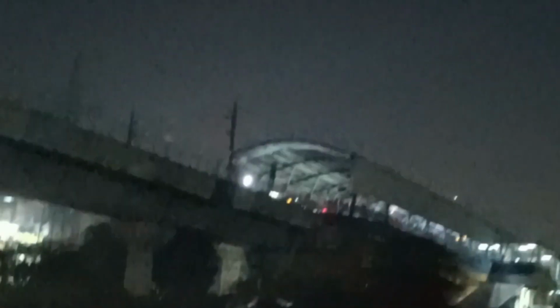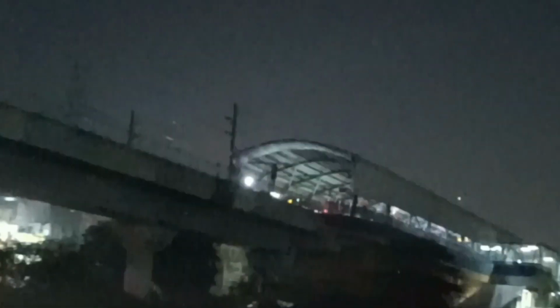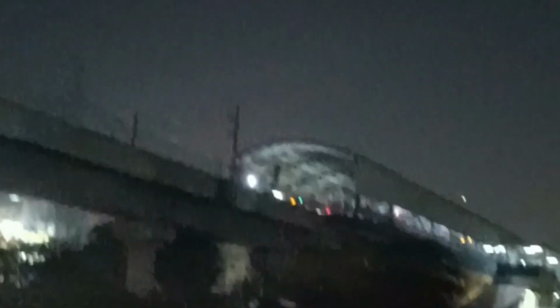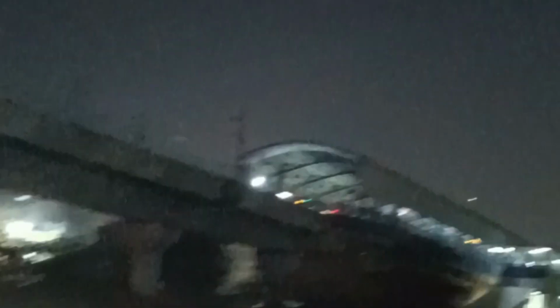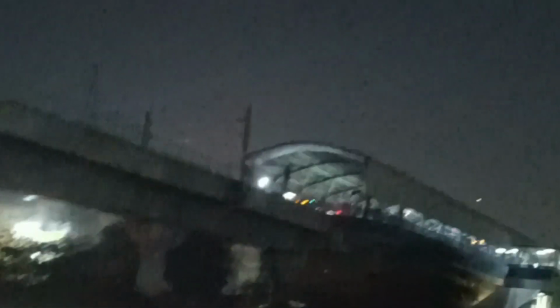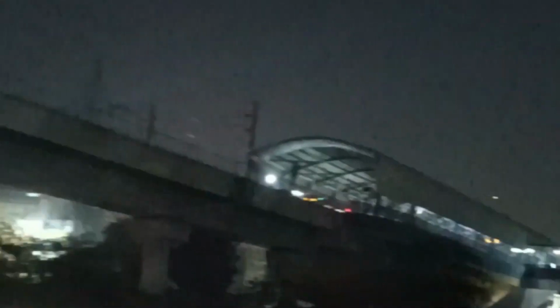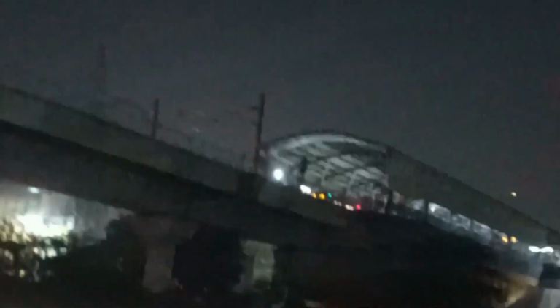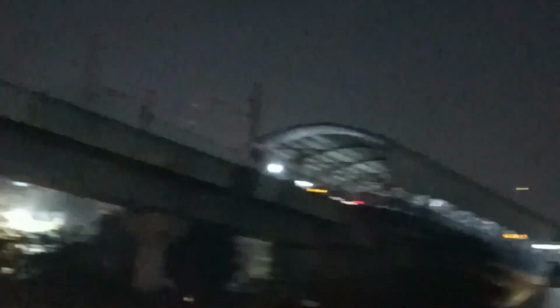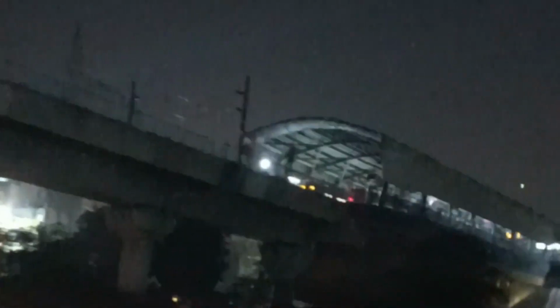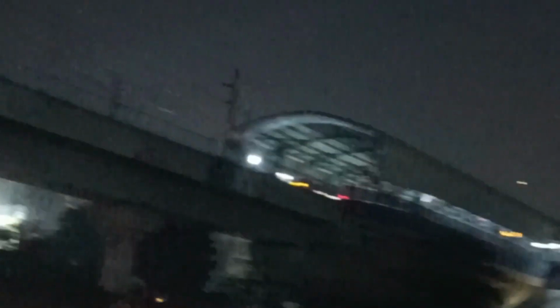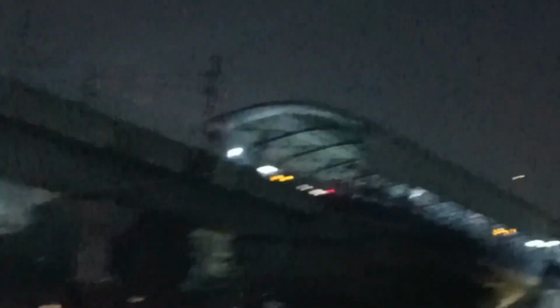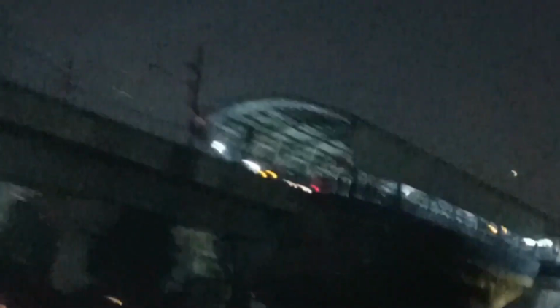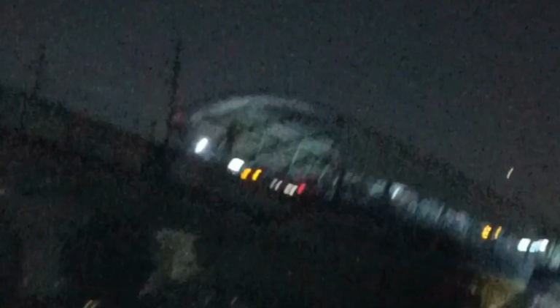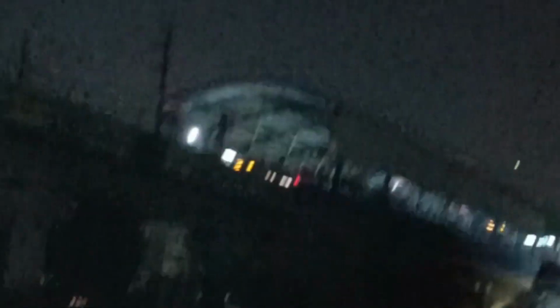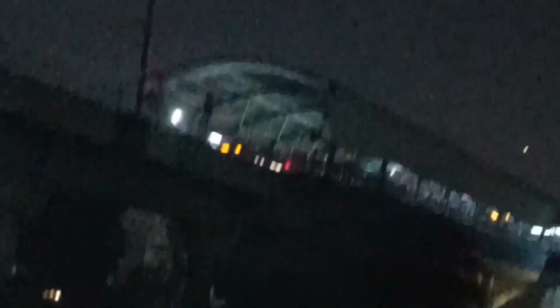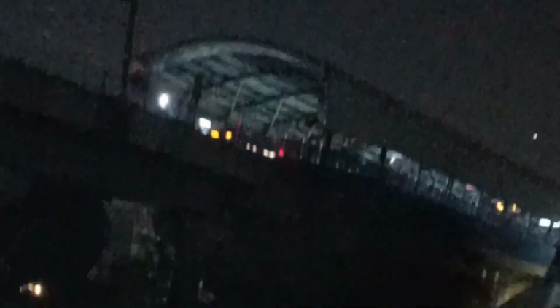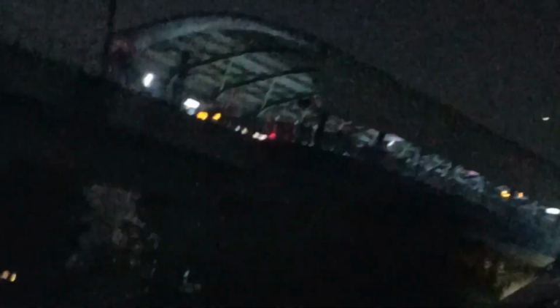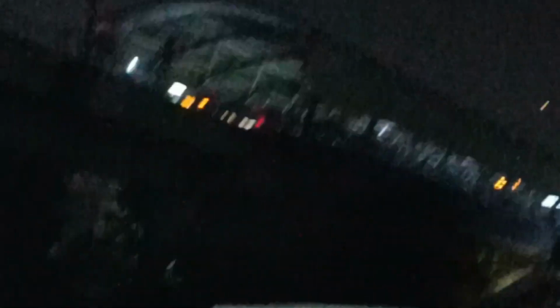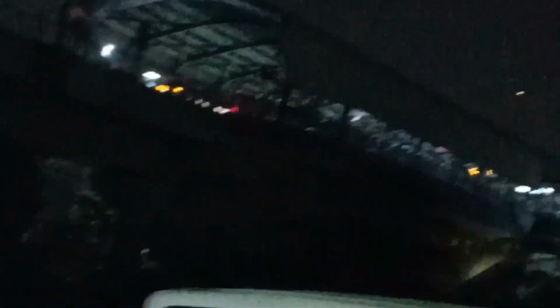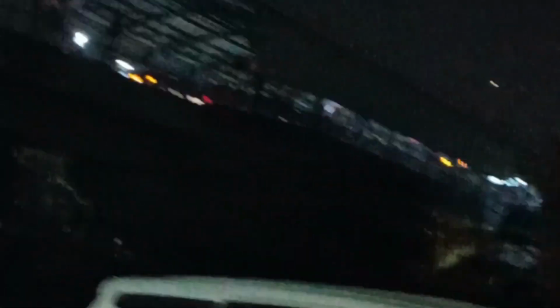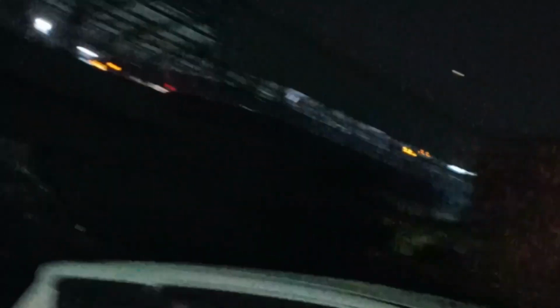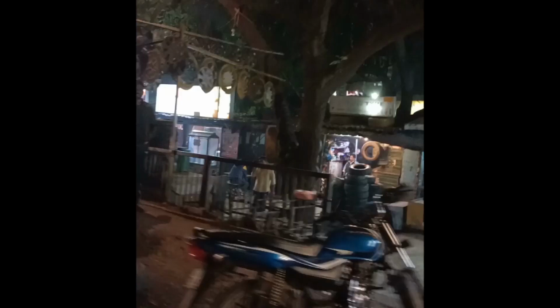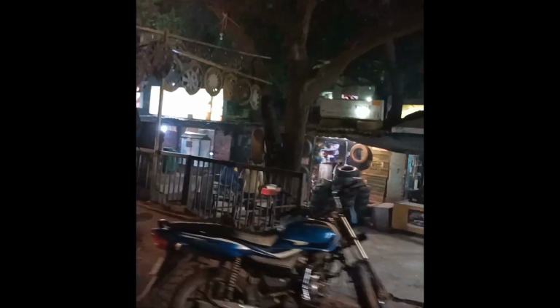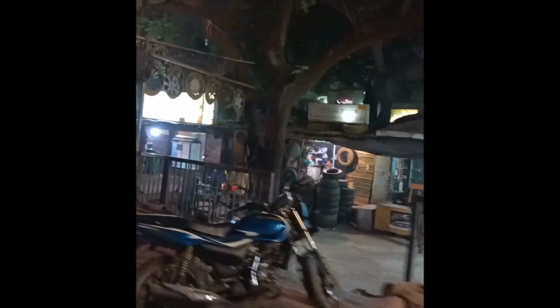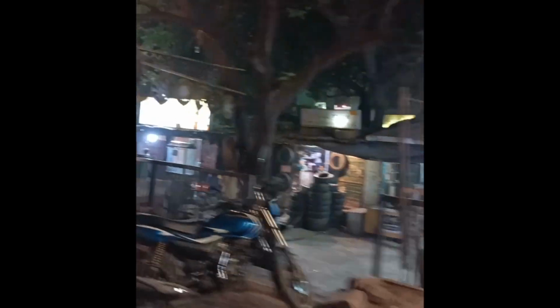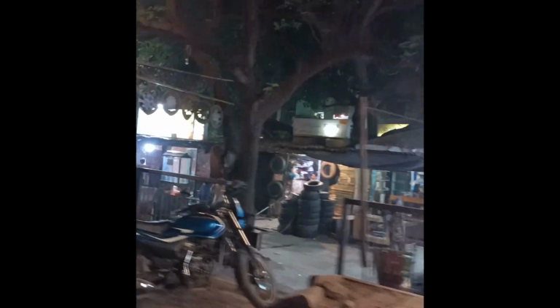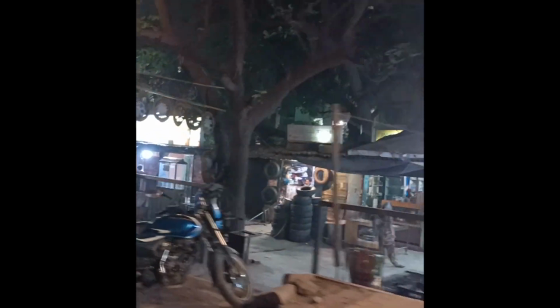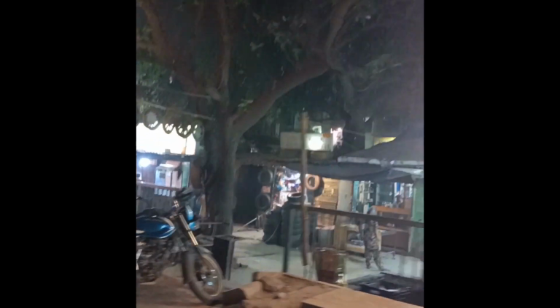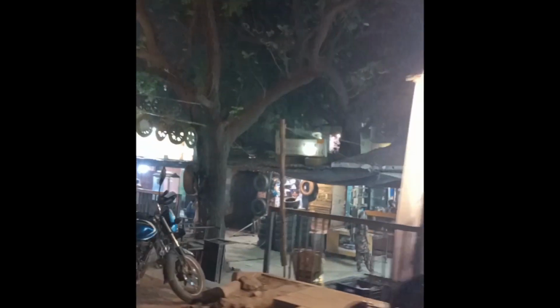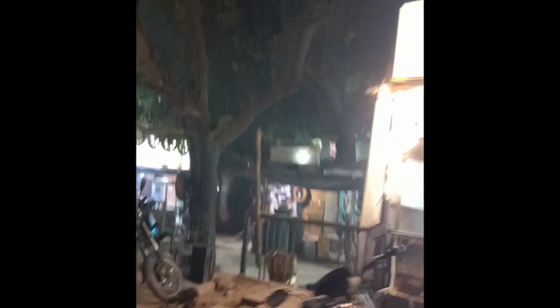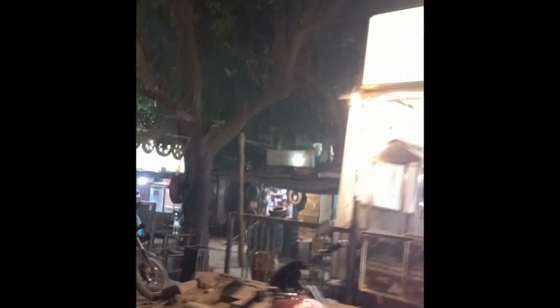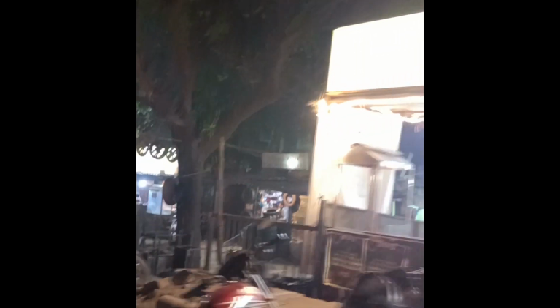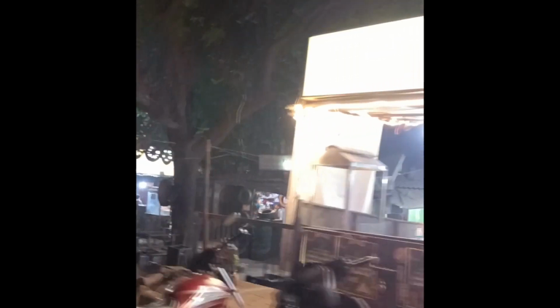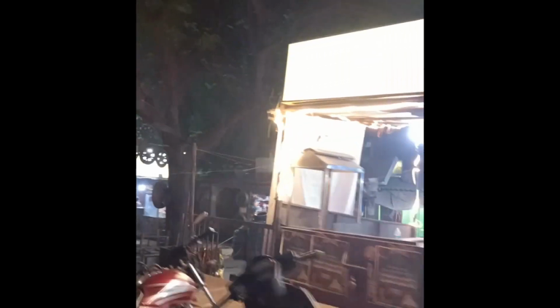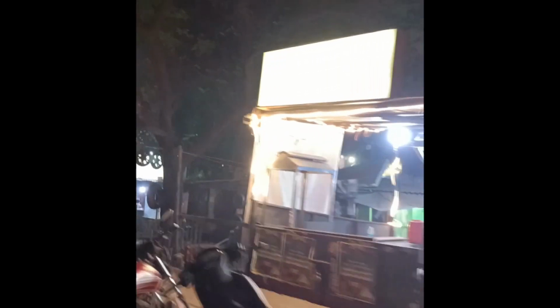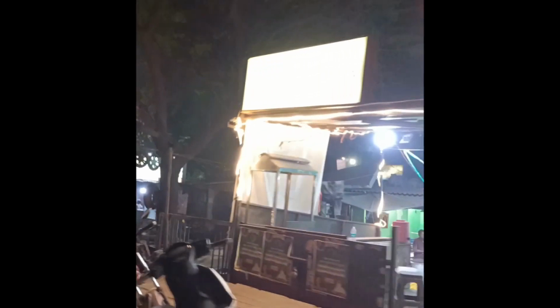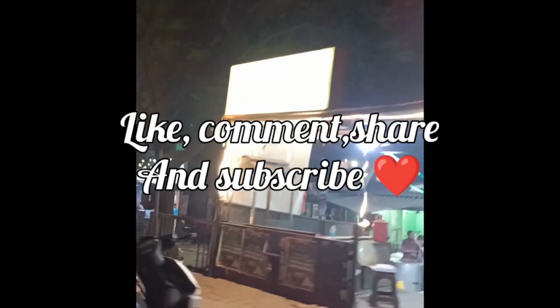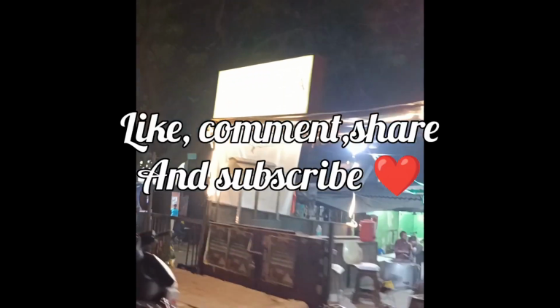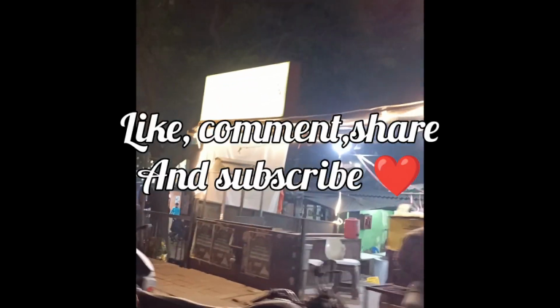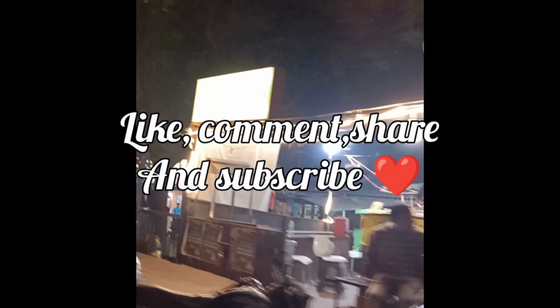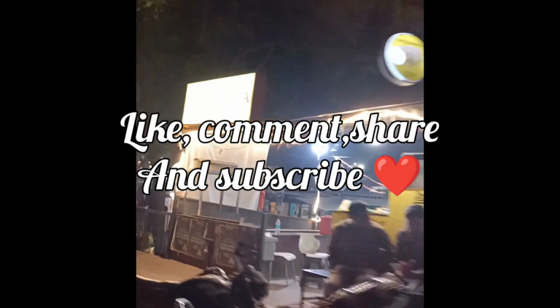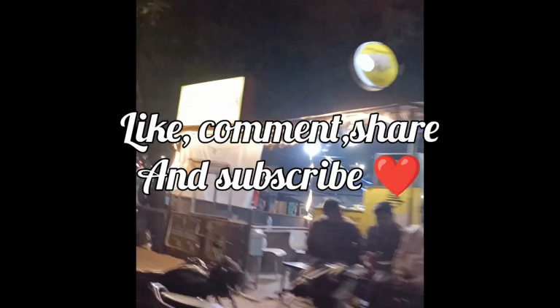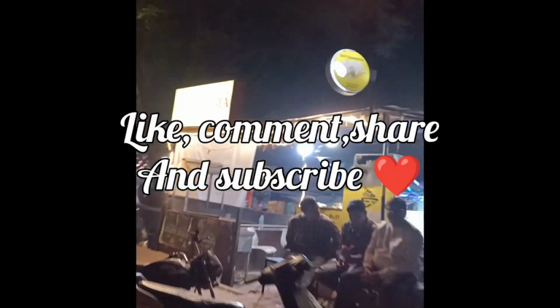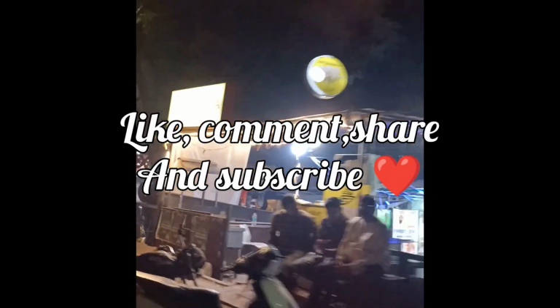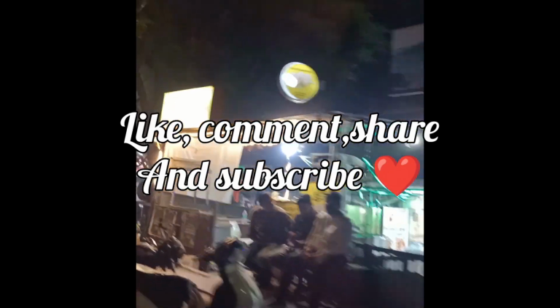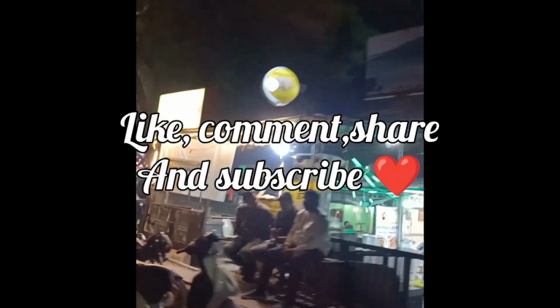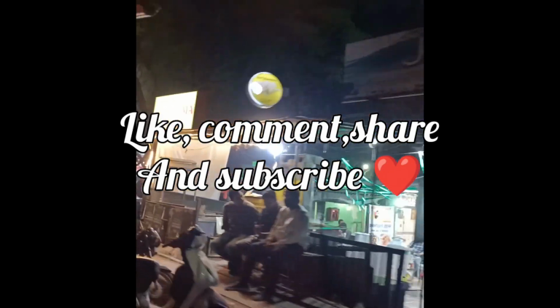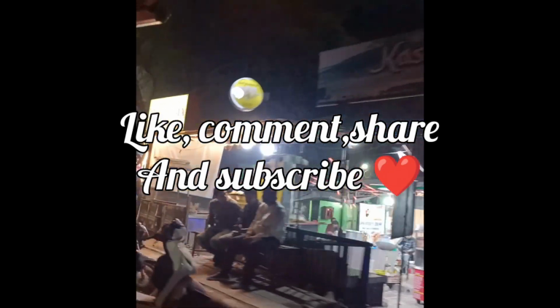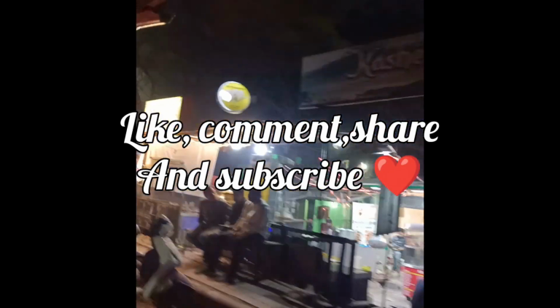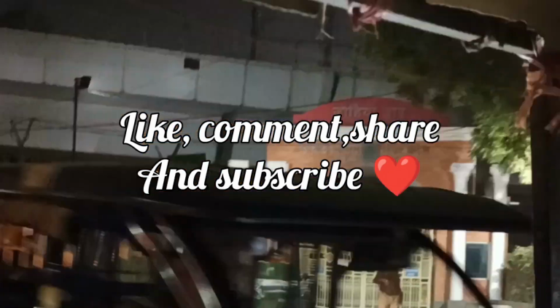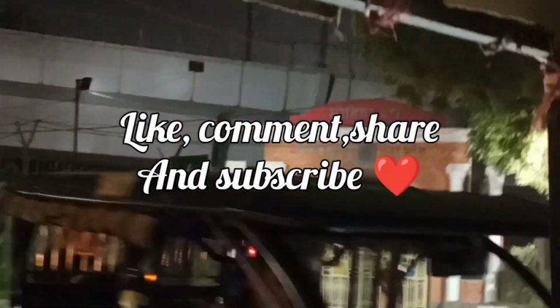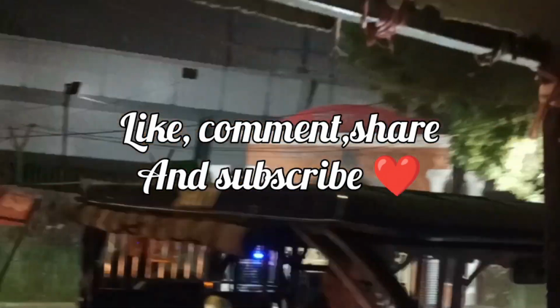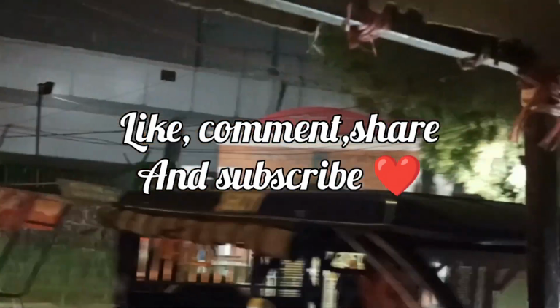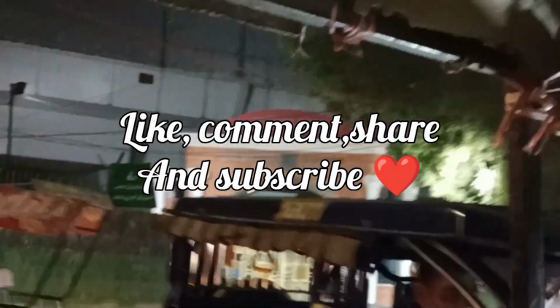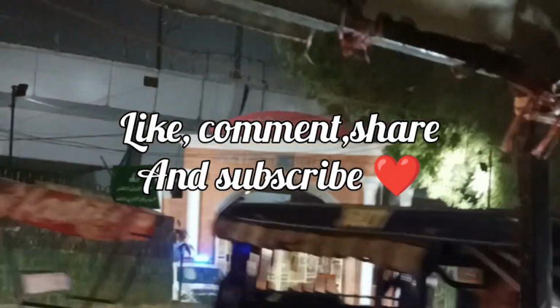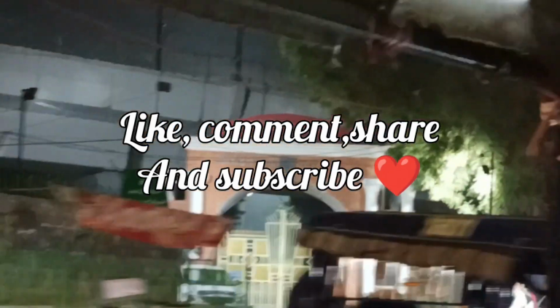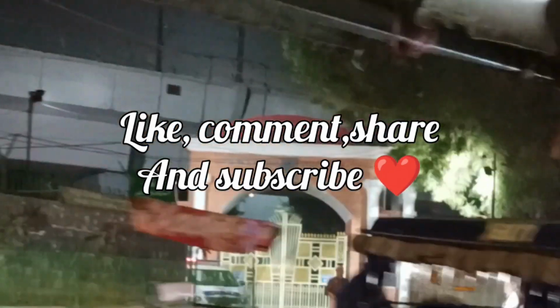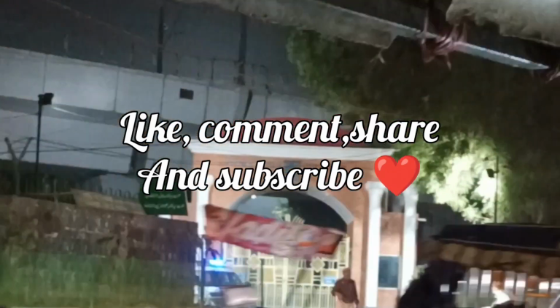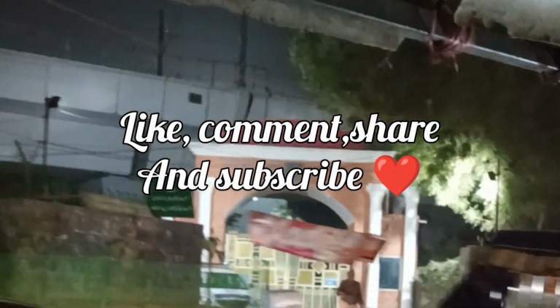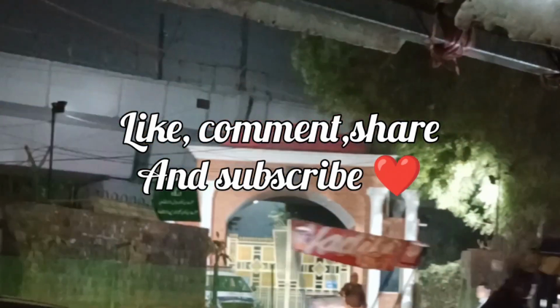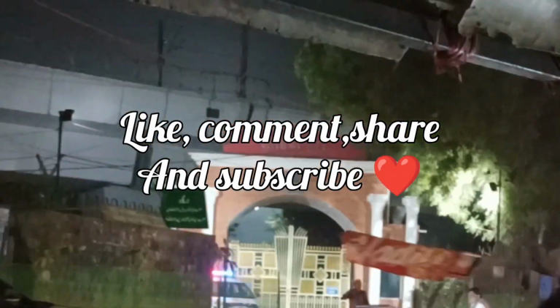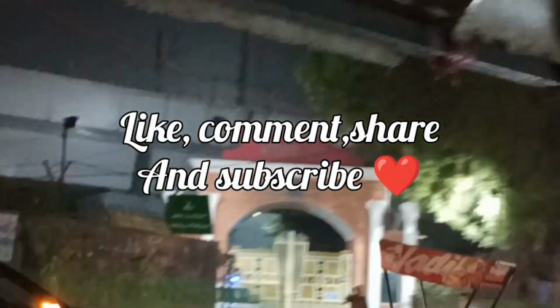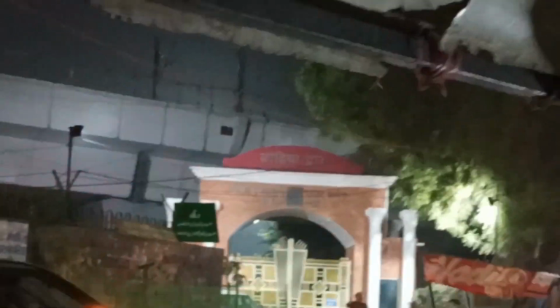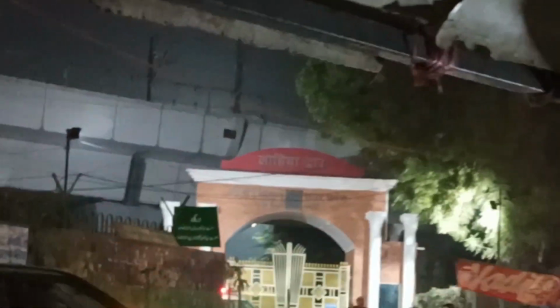I hope you liked this video. If you like this video, please like it. I will see you in the next video. Bye bye and take care.